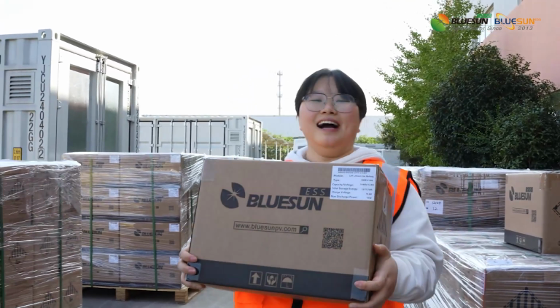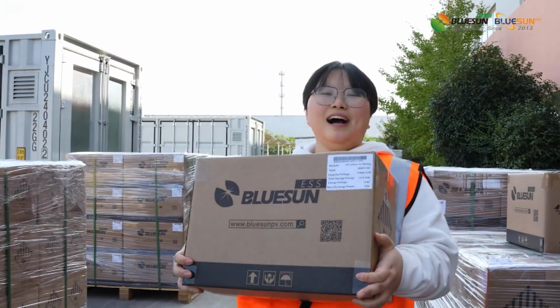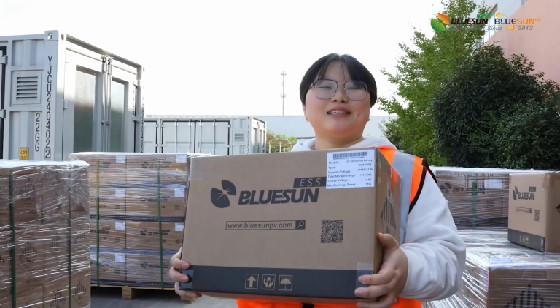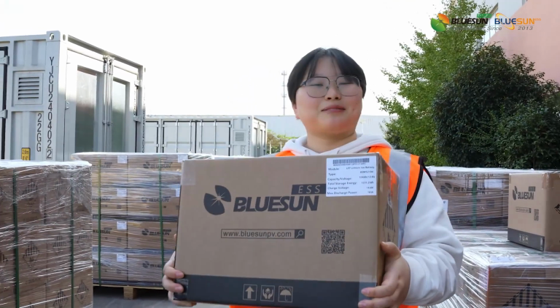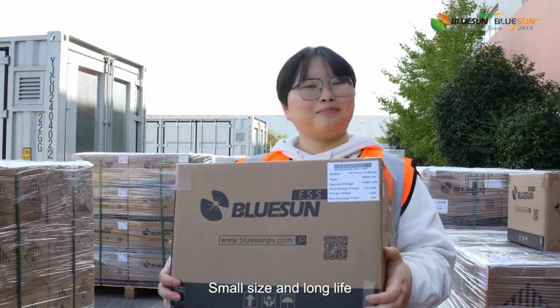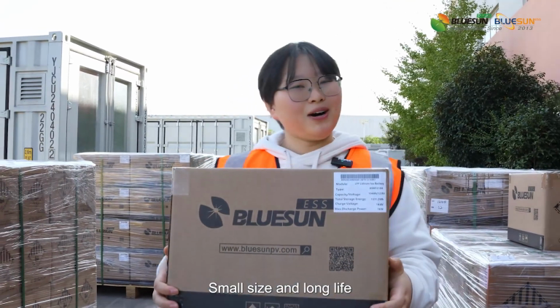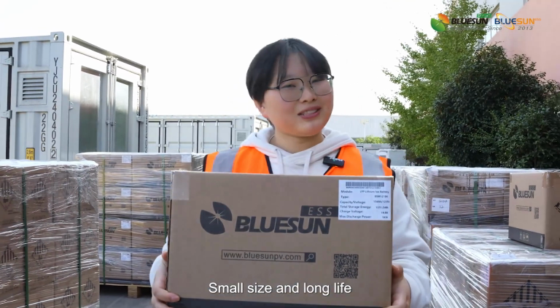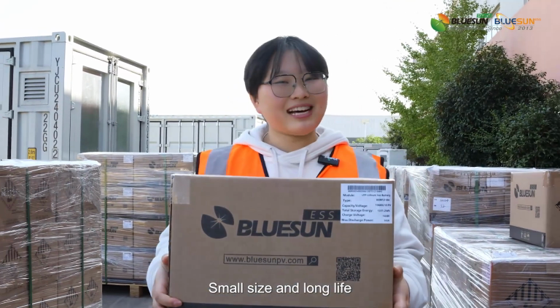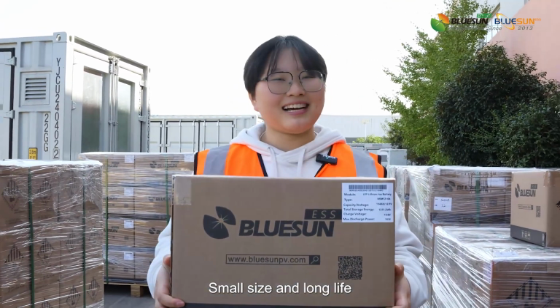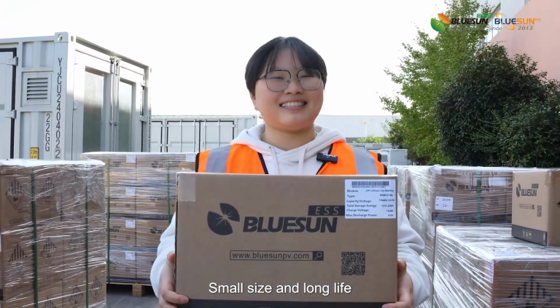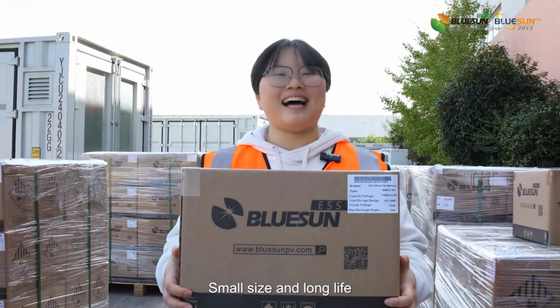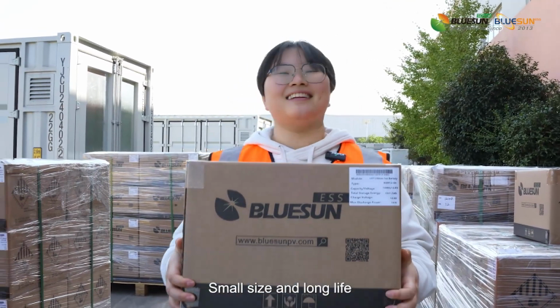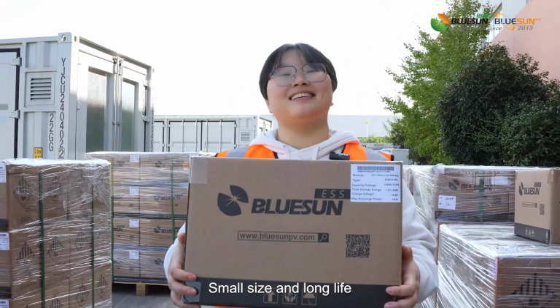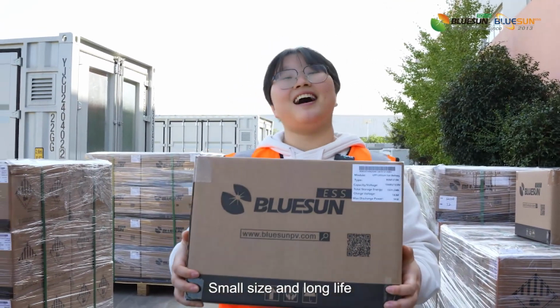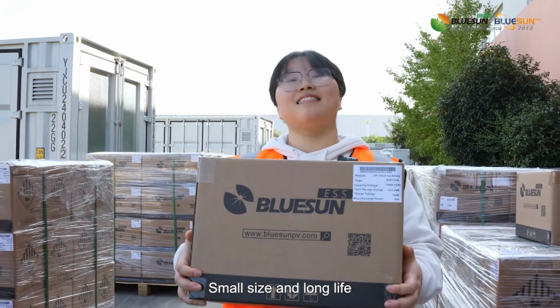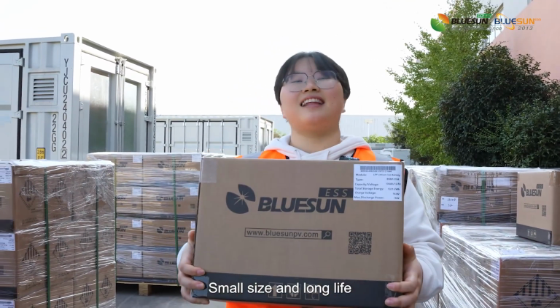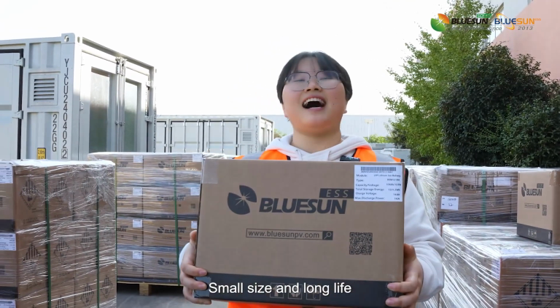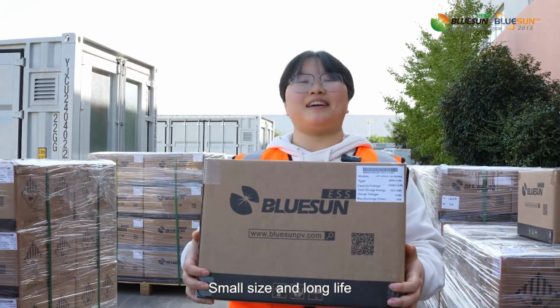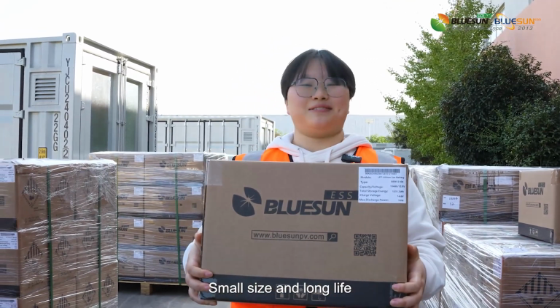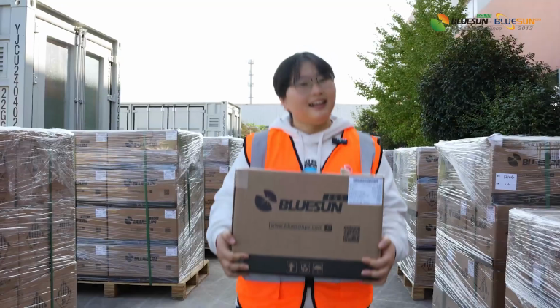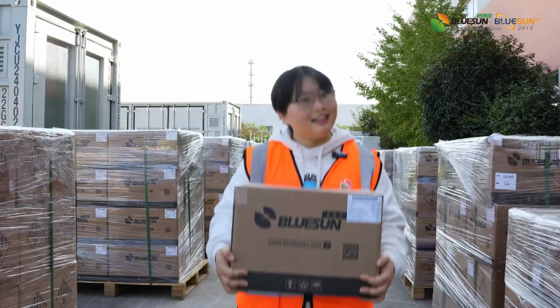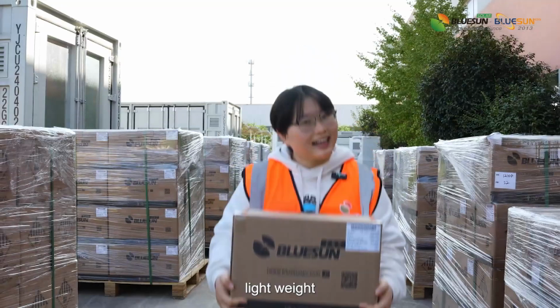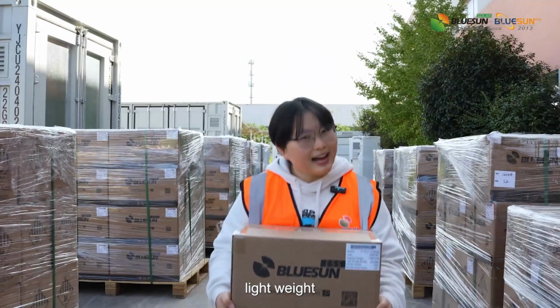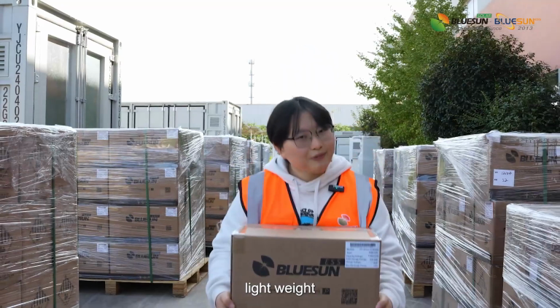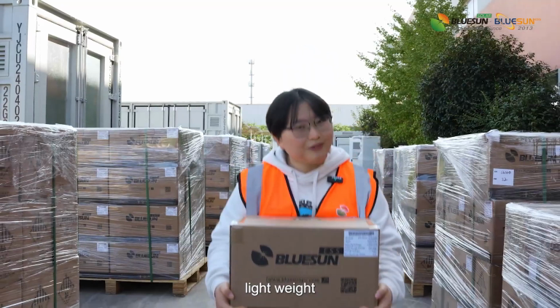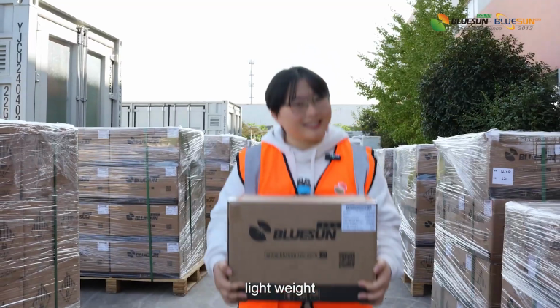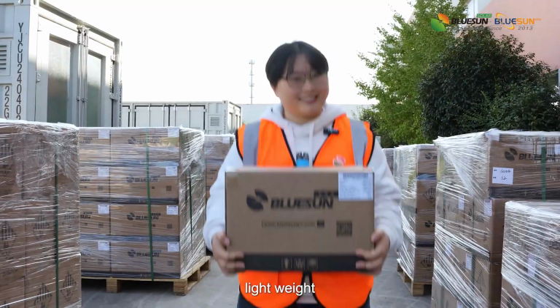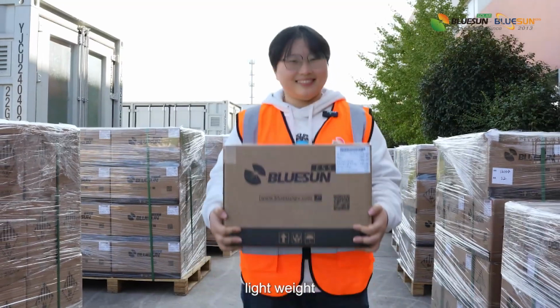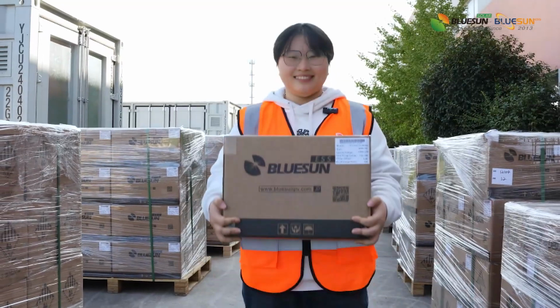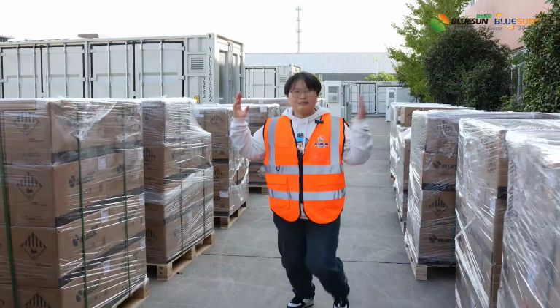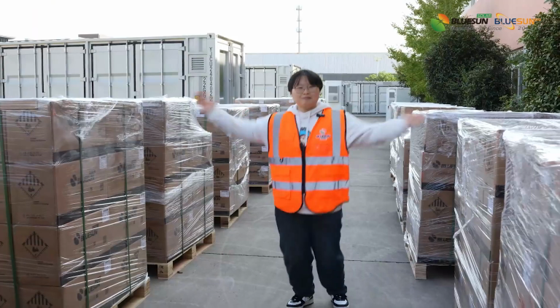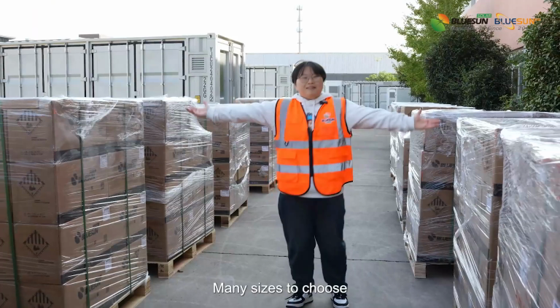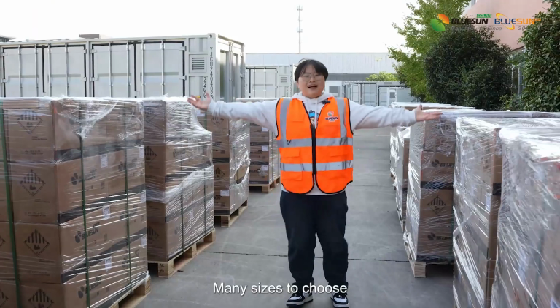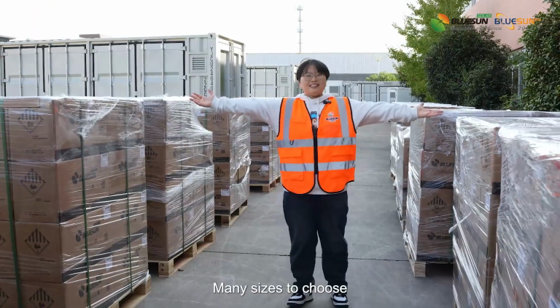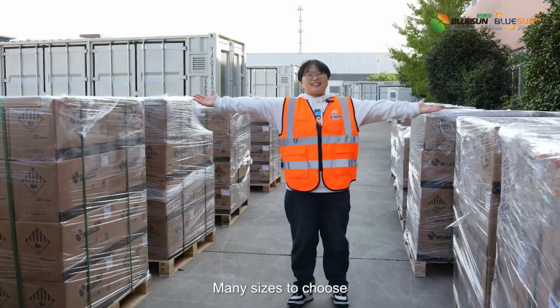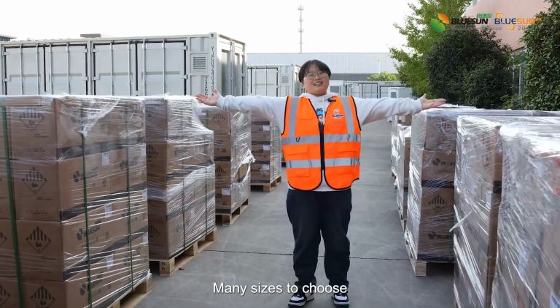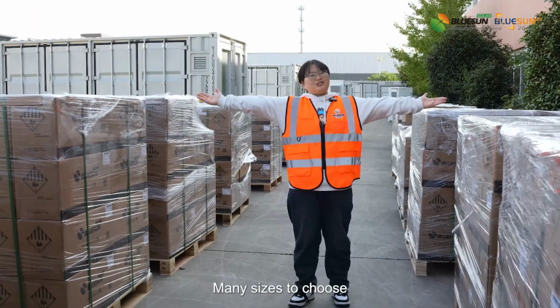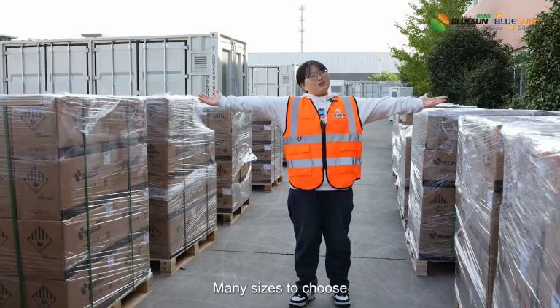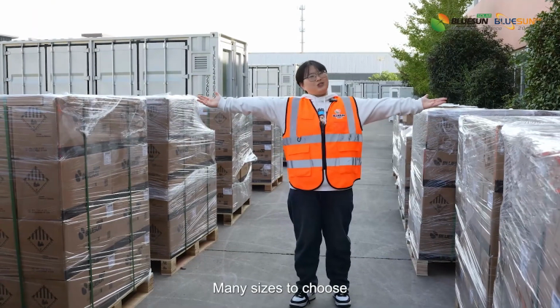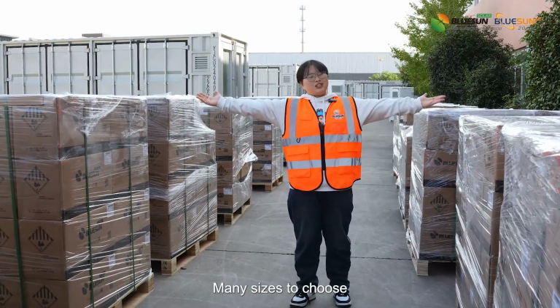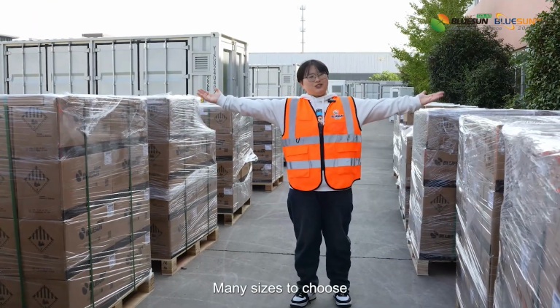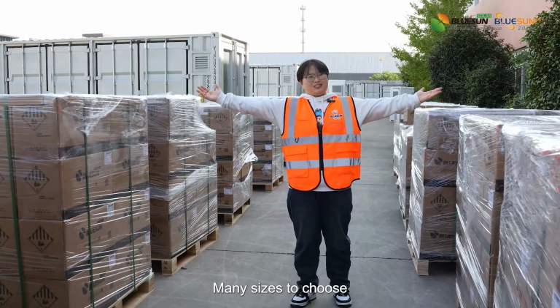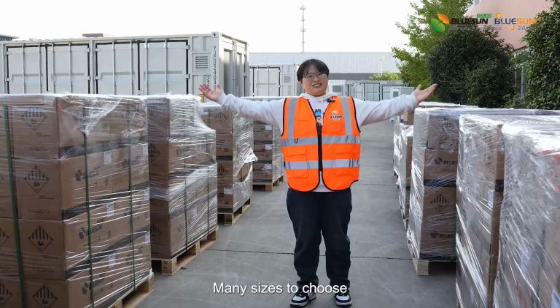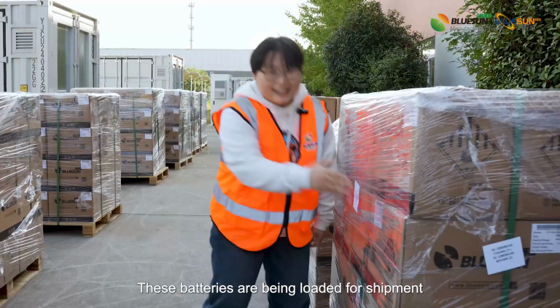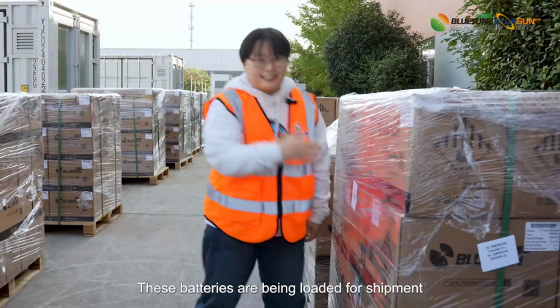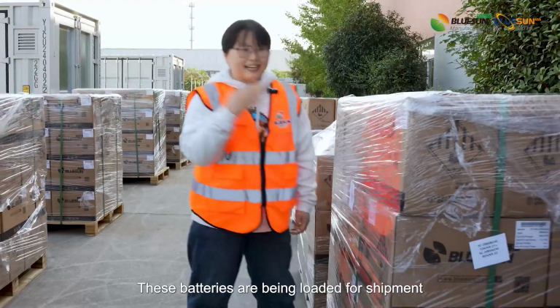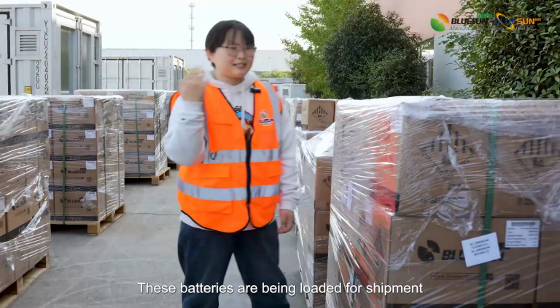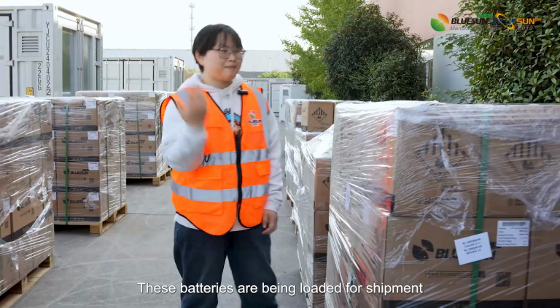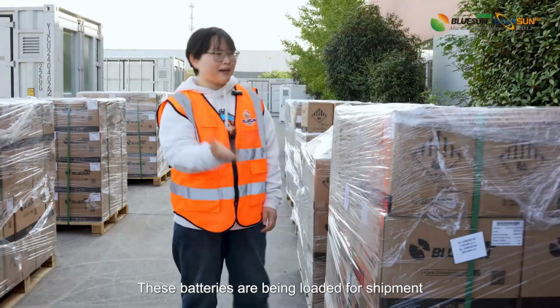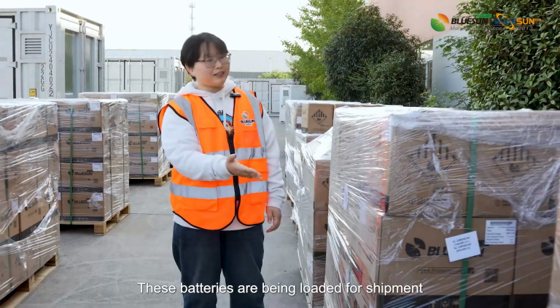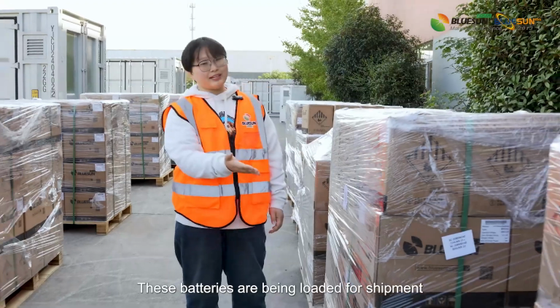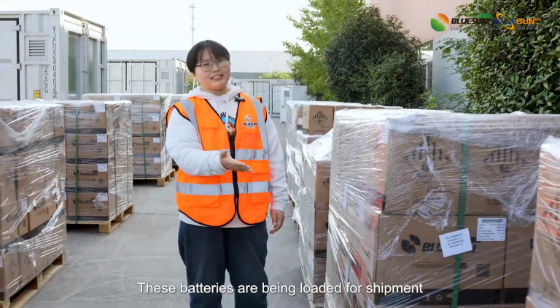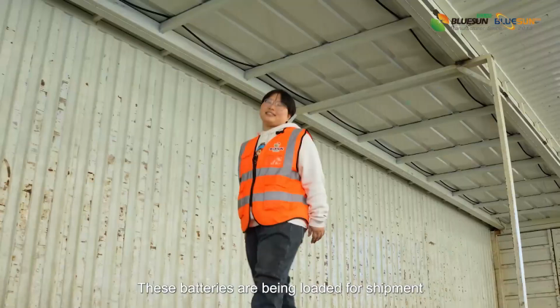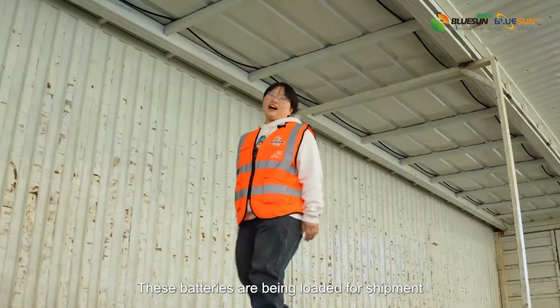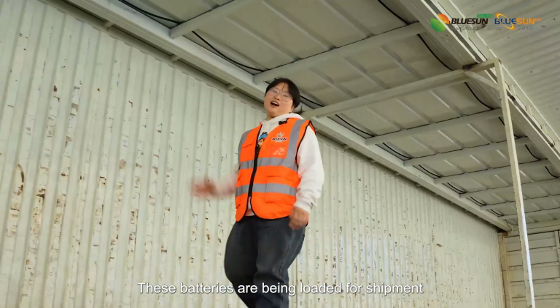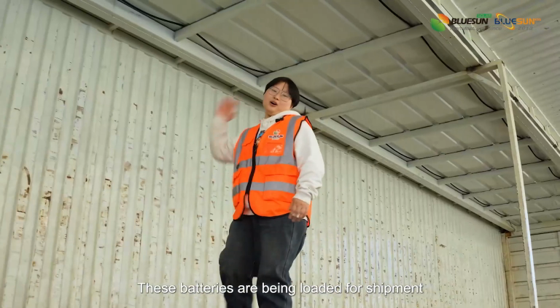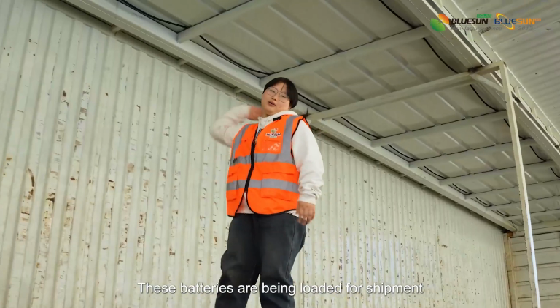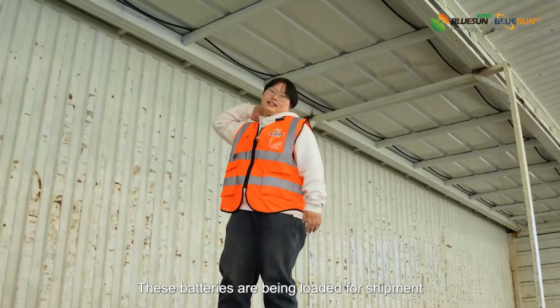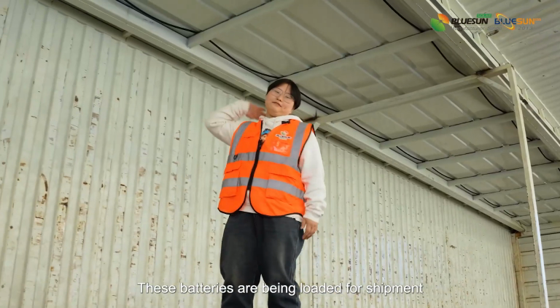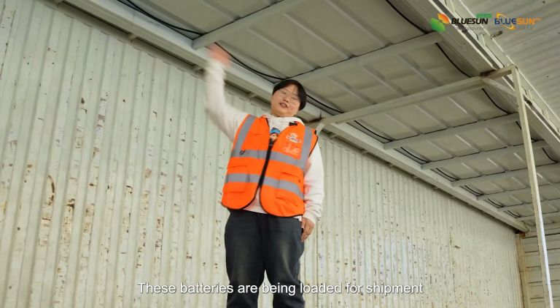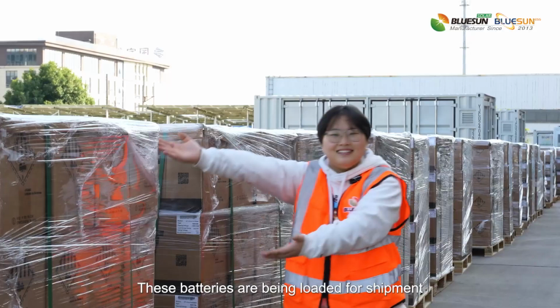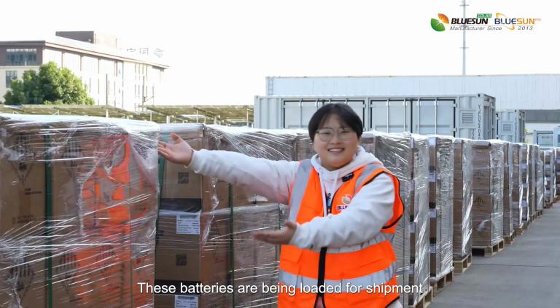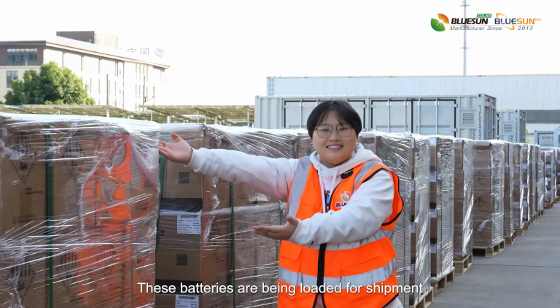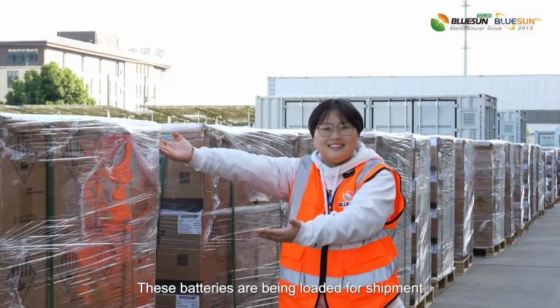Small size and long life, lightweight. Many sizes to choose. These batteries are all ready for shipment.